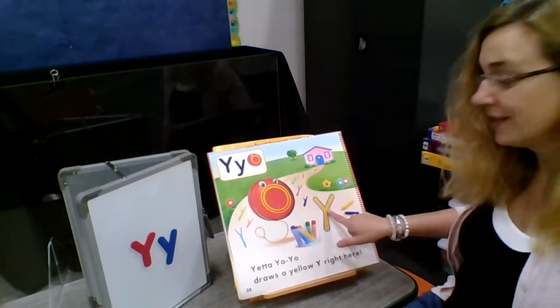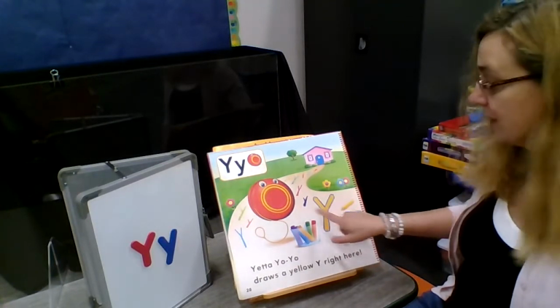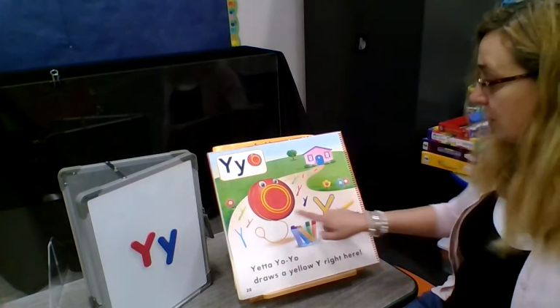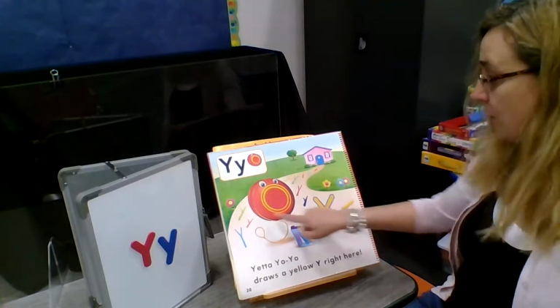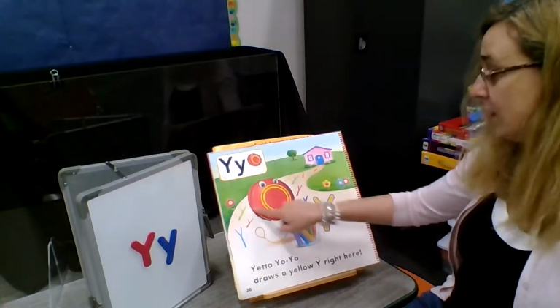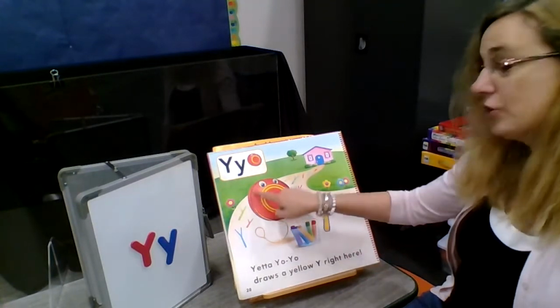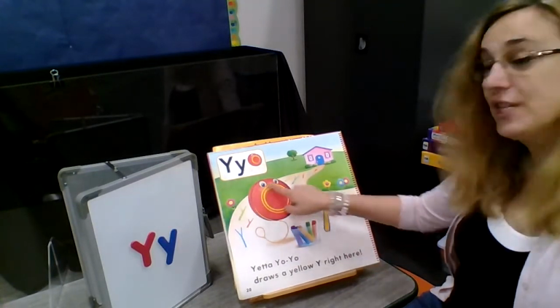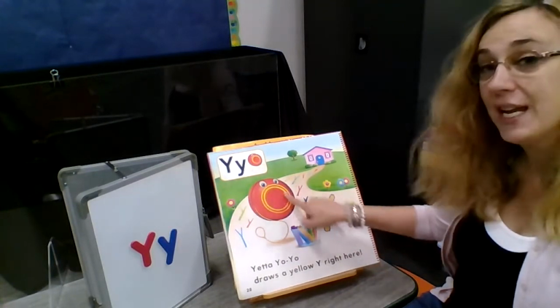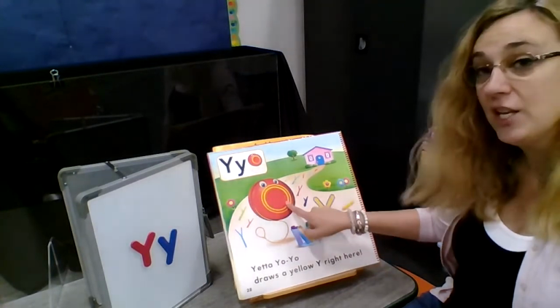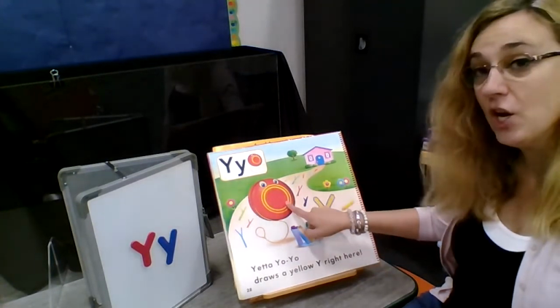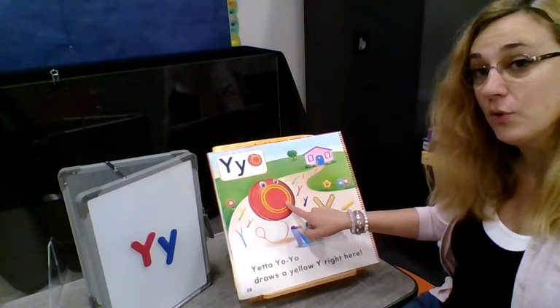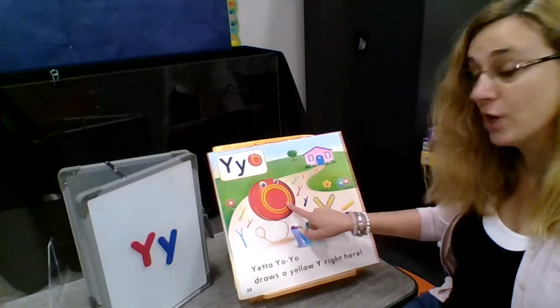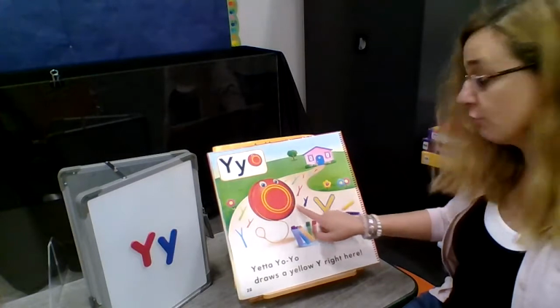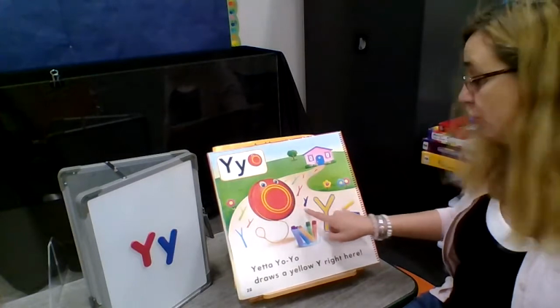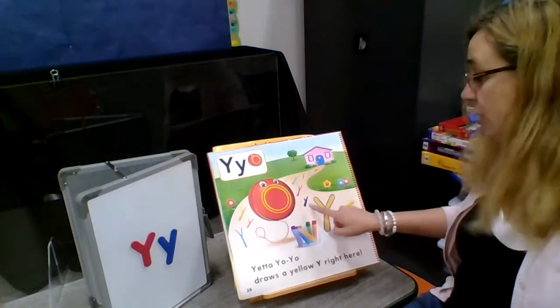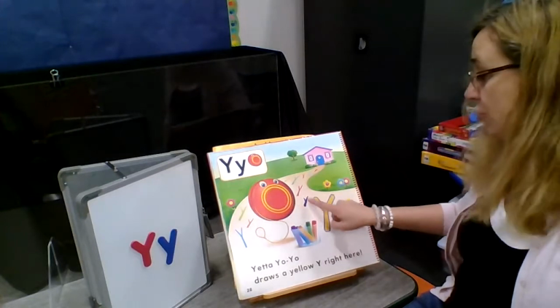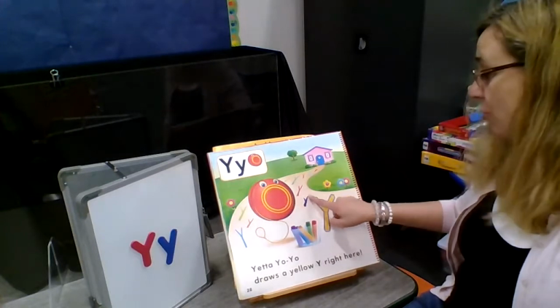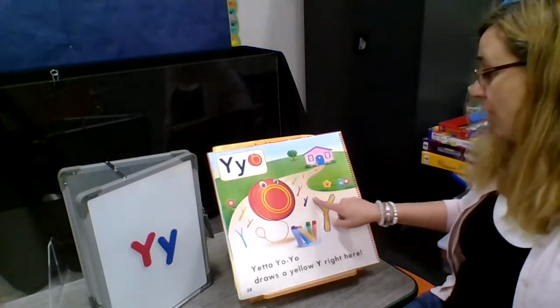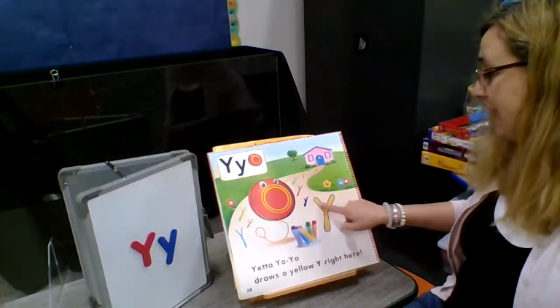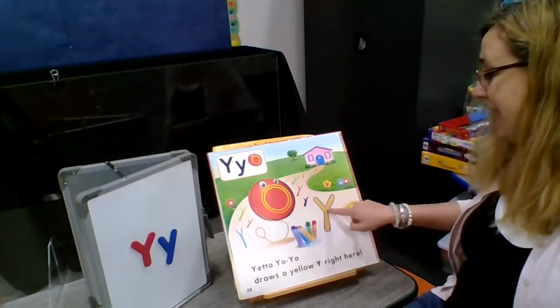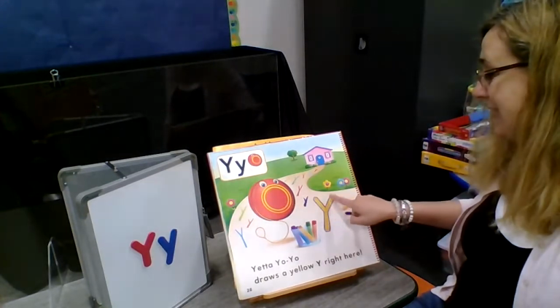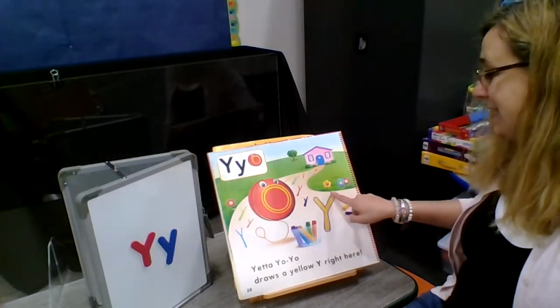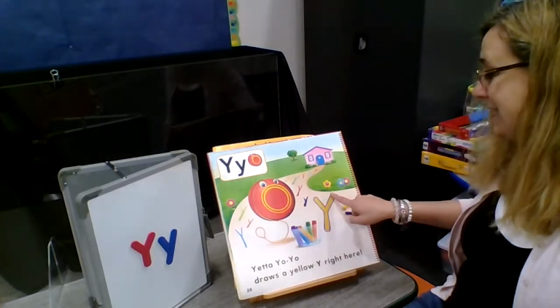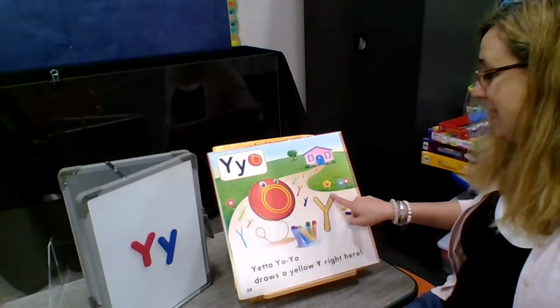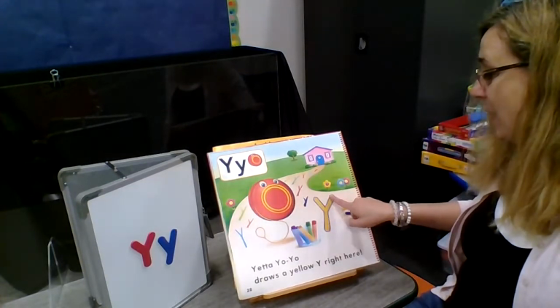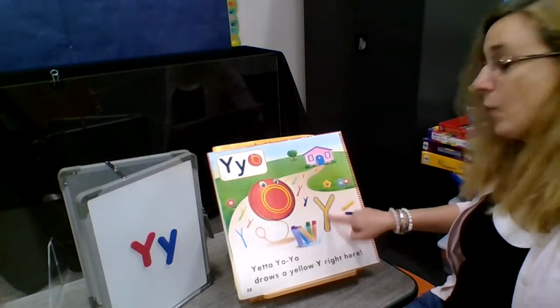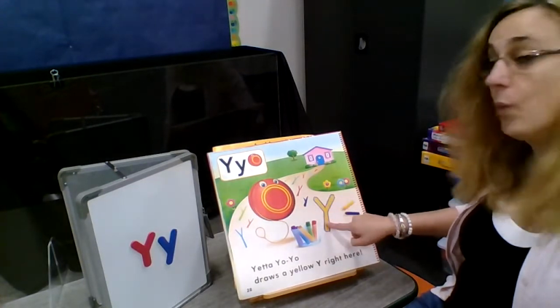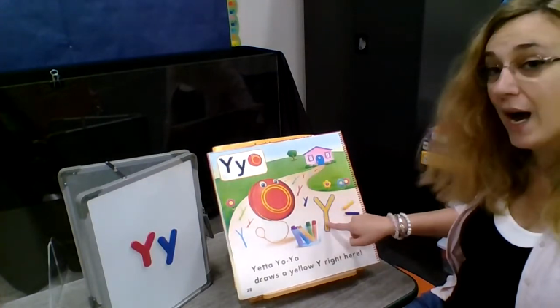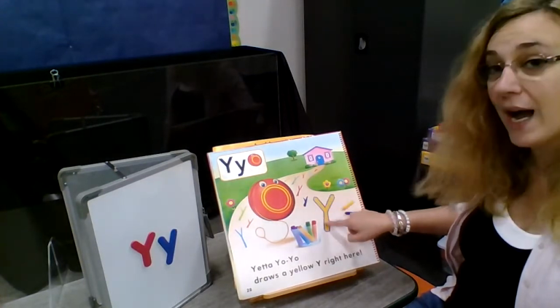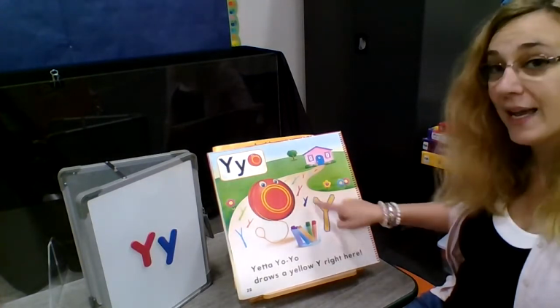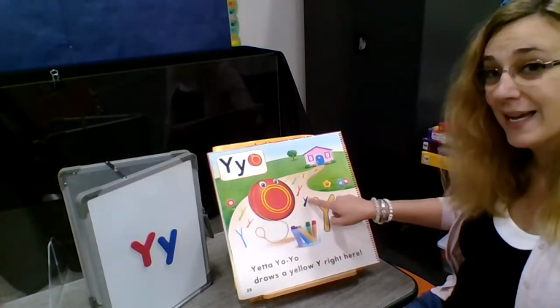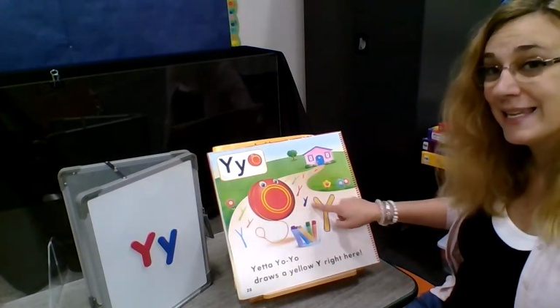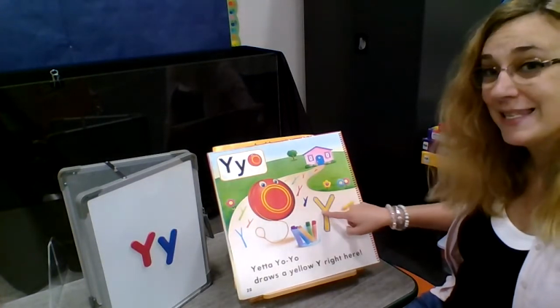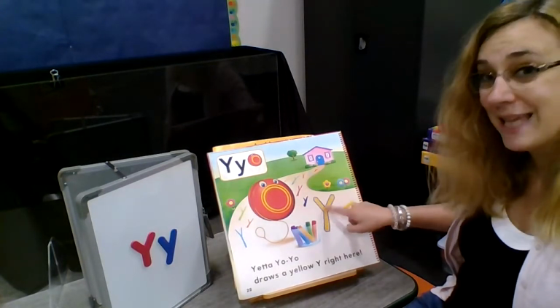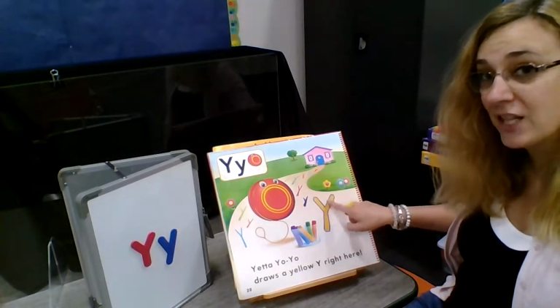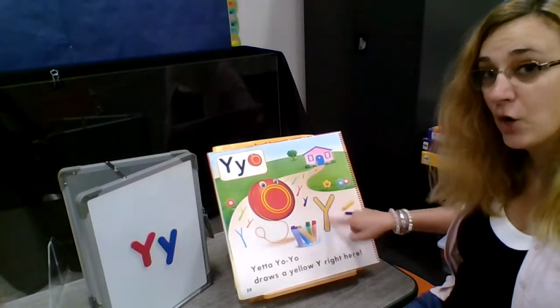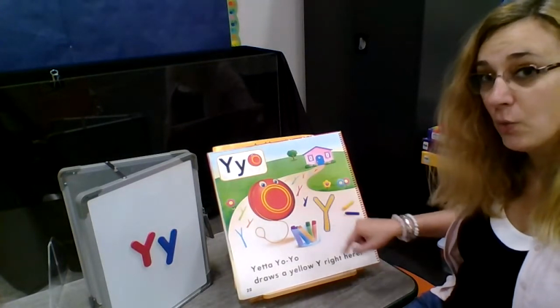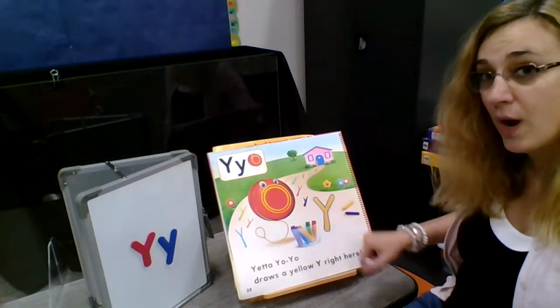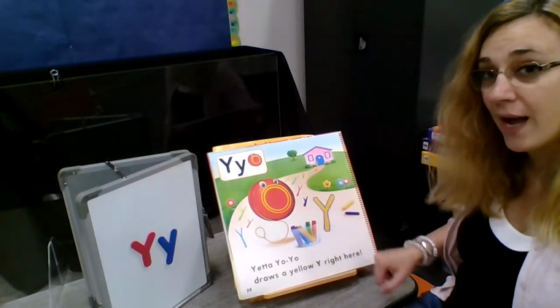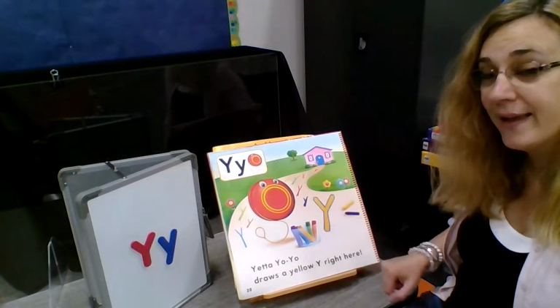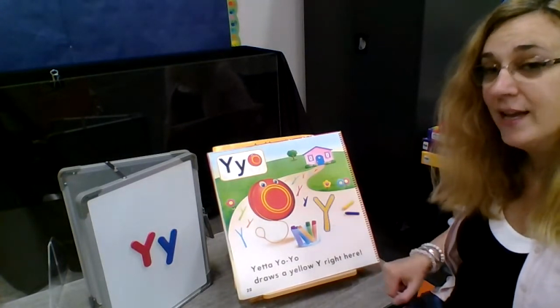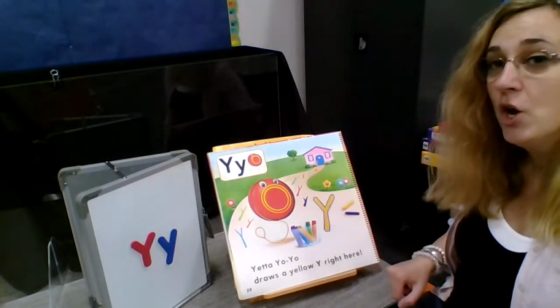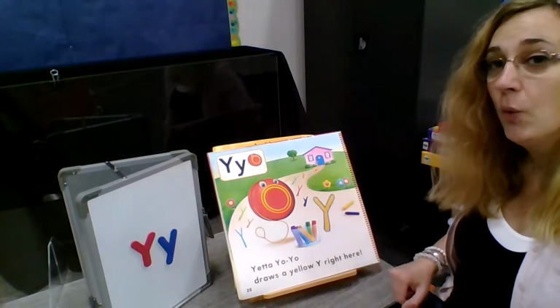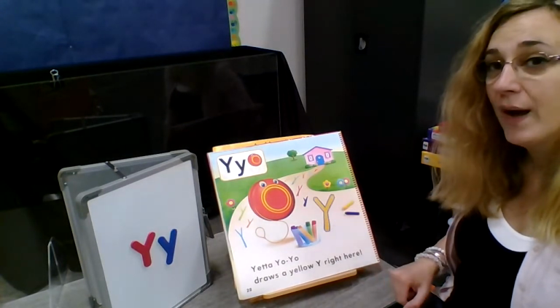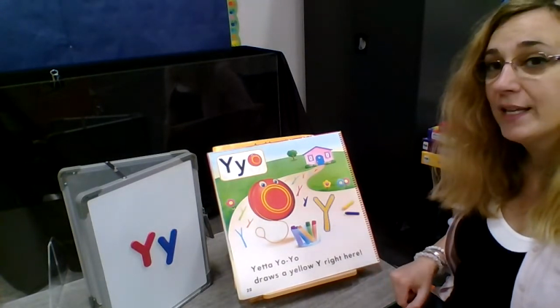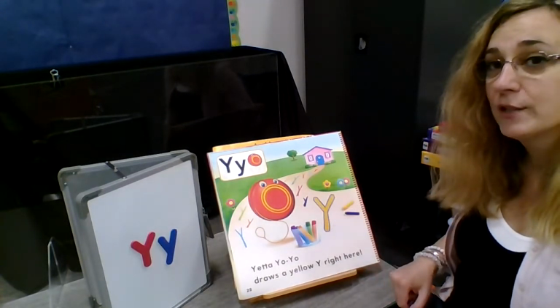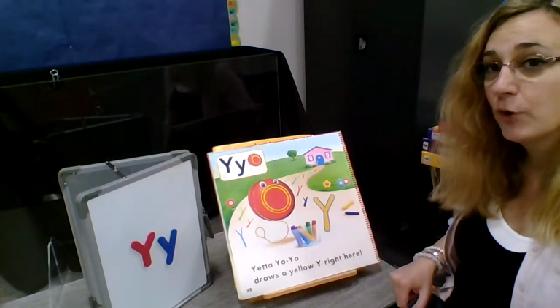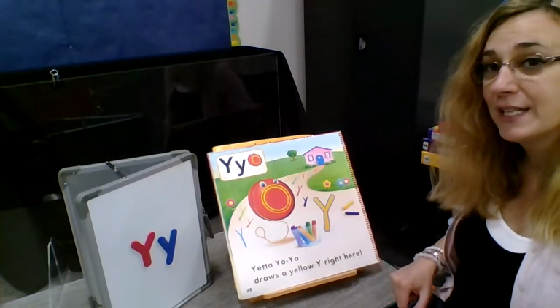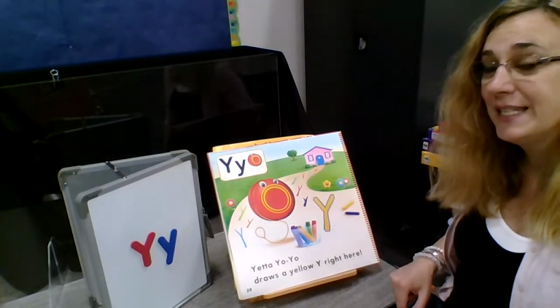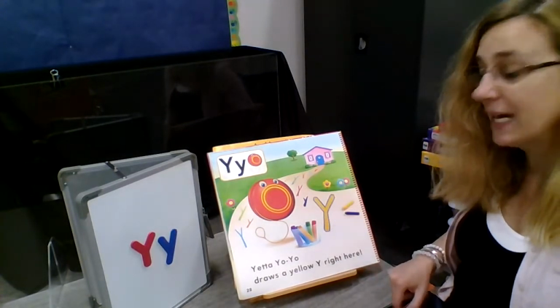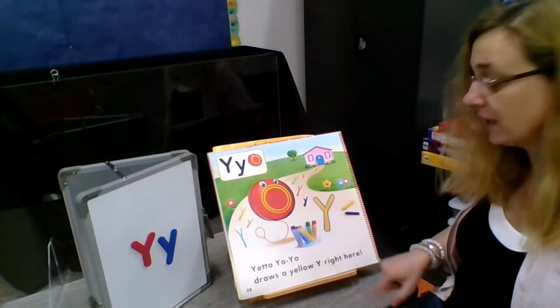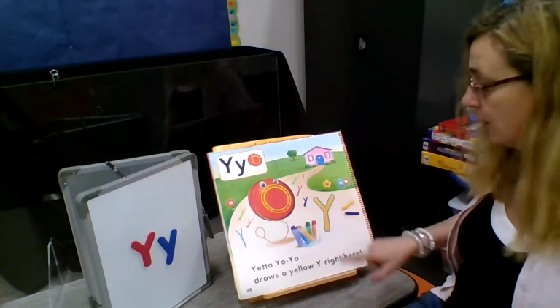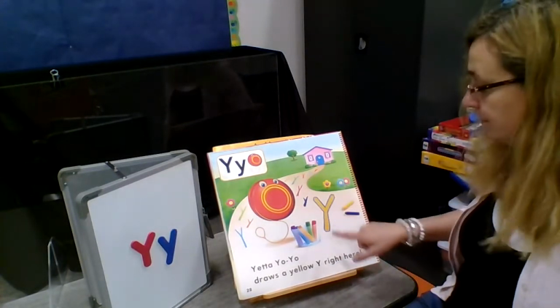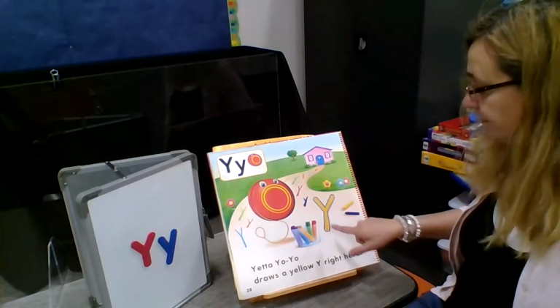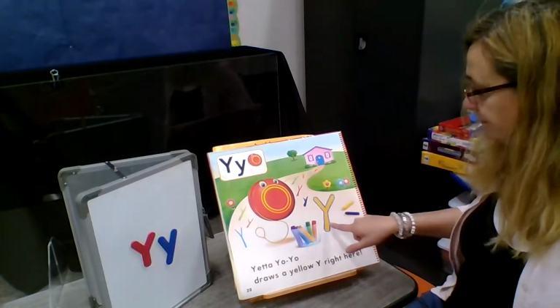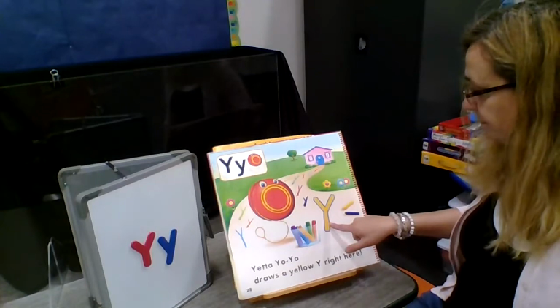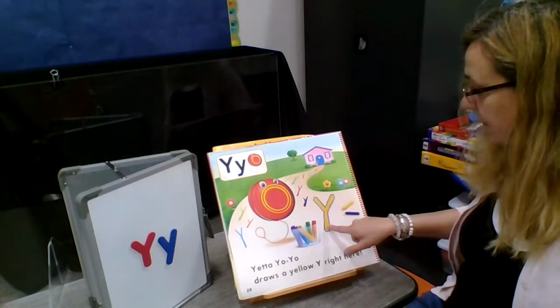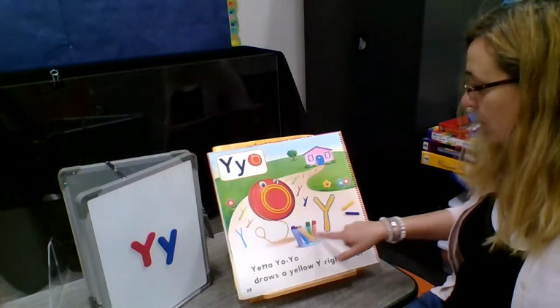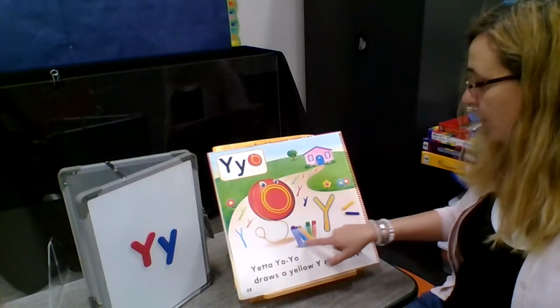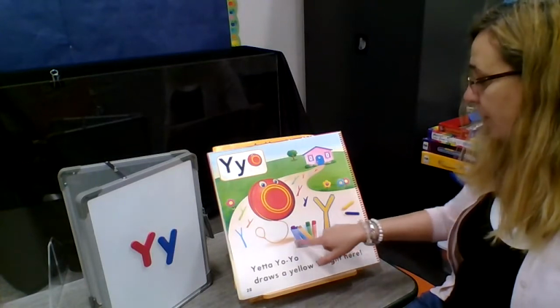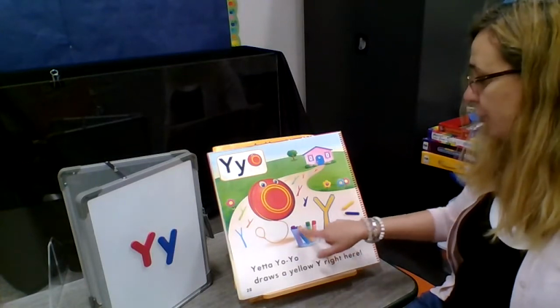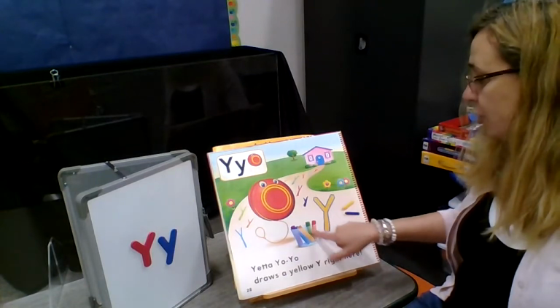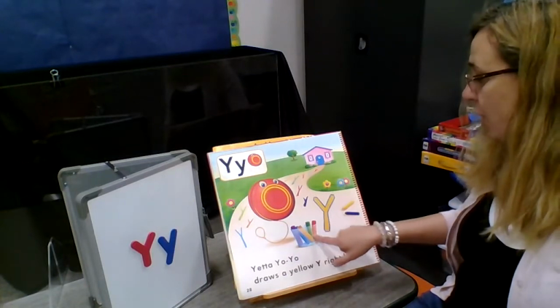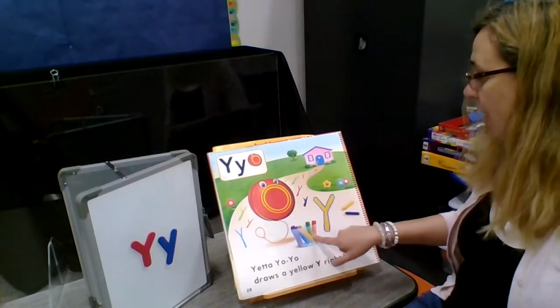So here's Yetta Yo-Yo — she's drawn a Y, a yellow Y. Y is for yellow with her chalk.